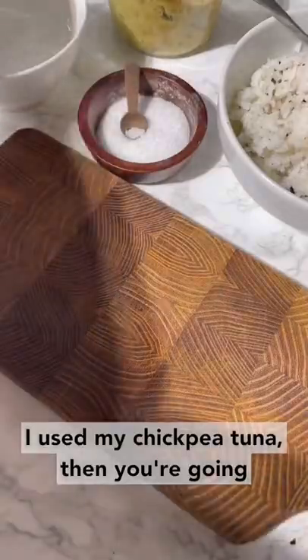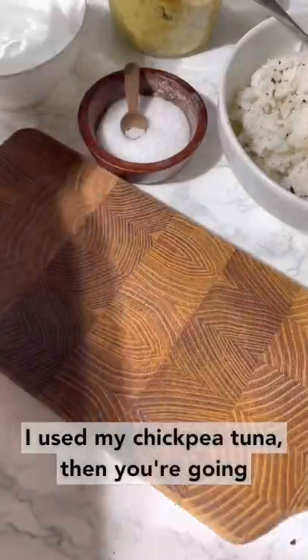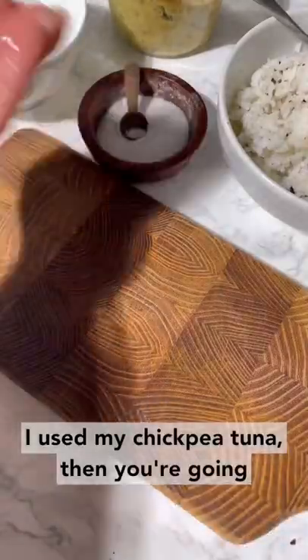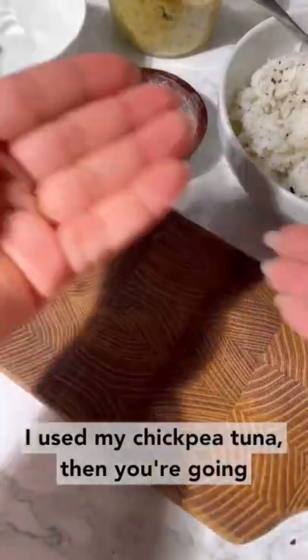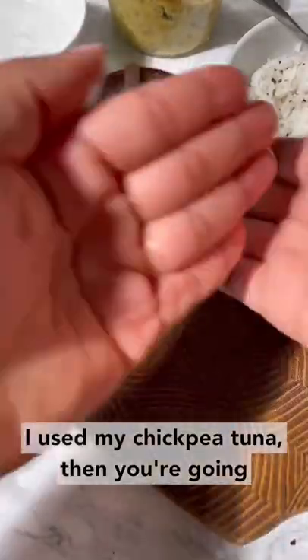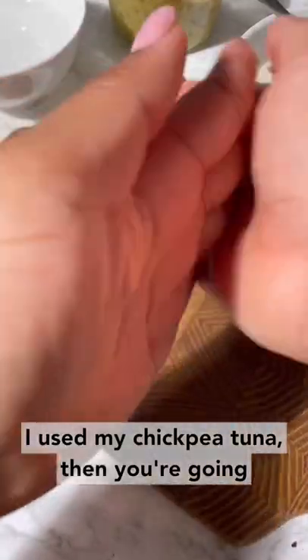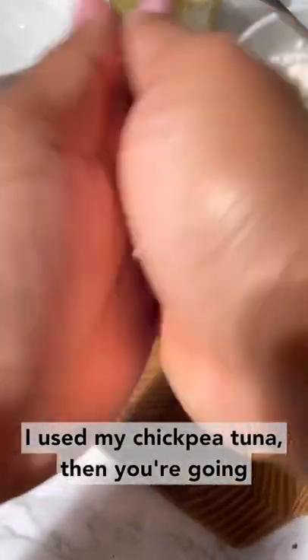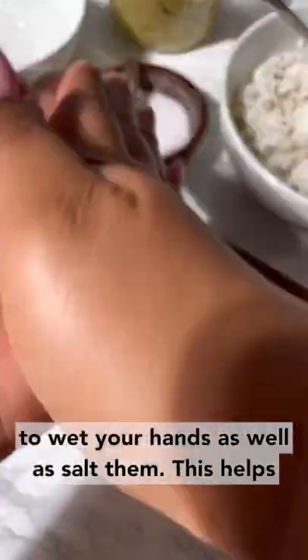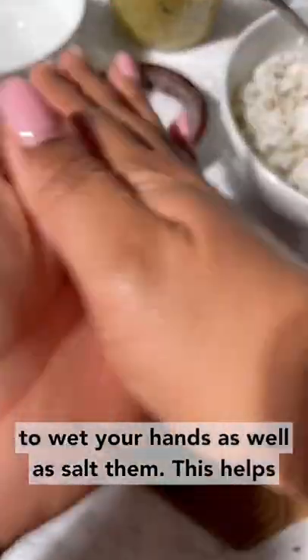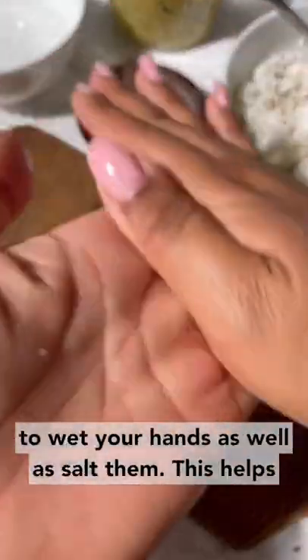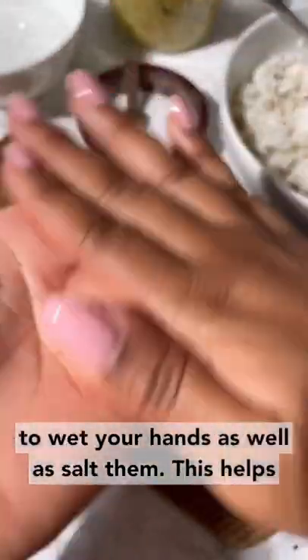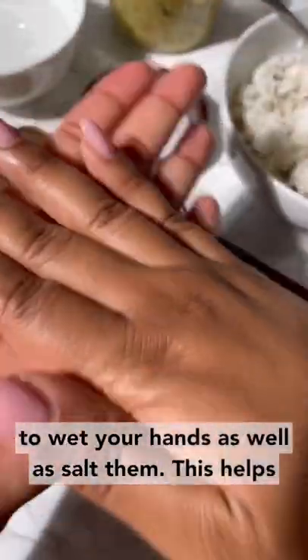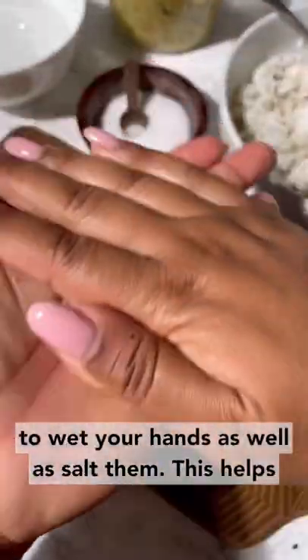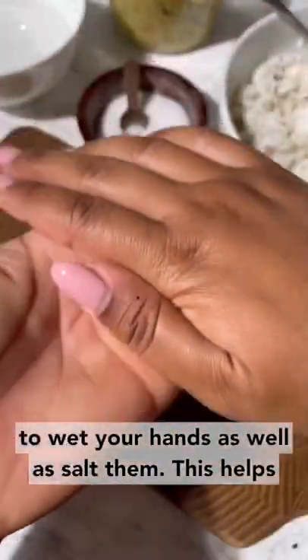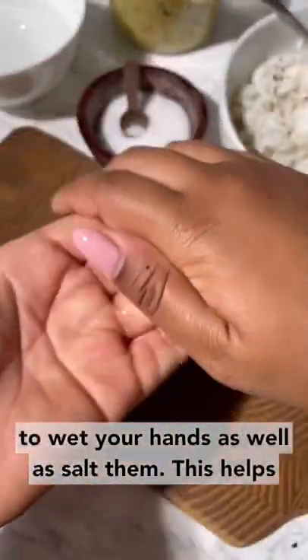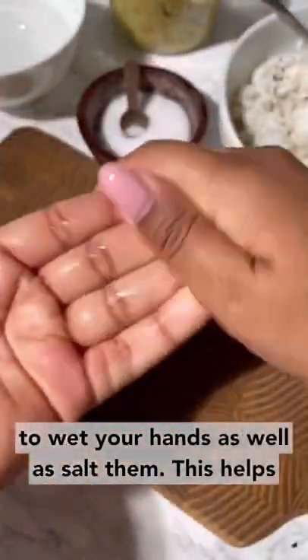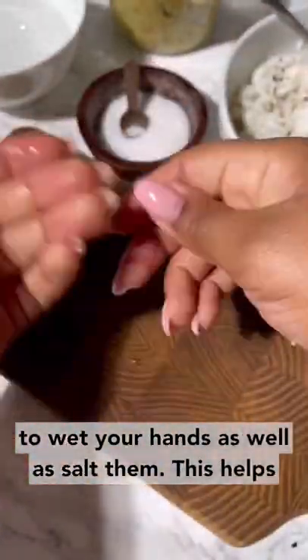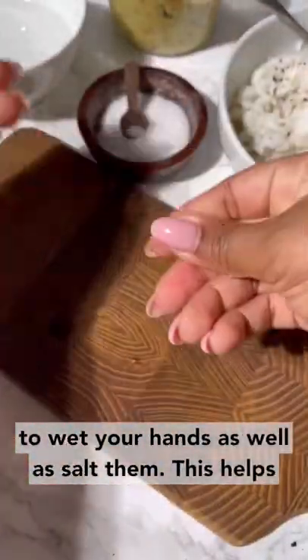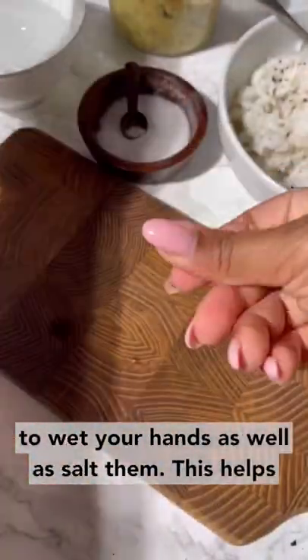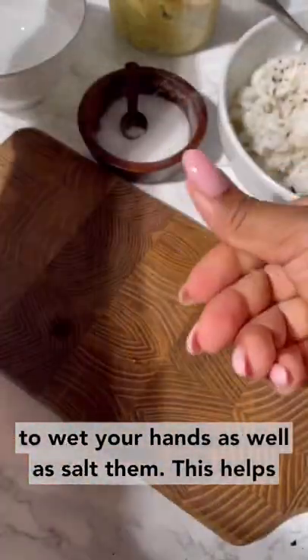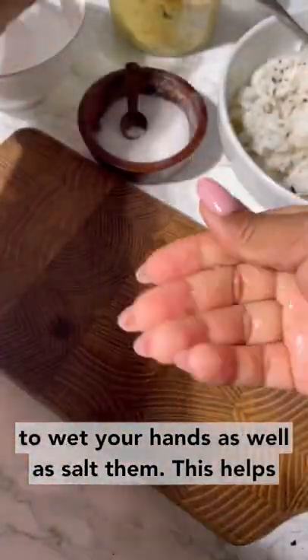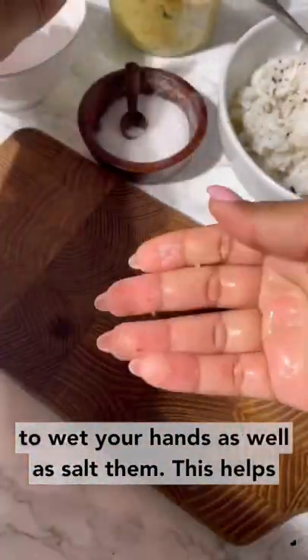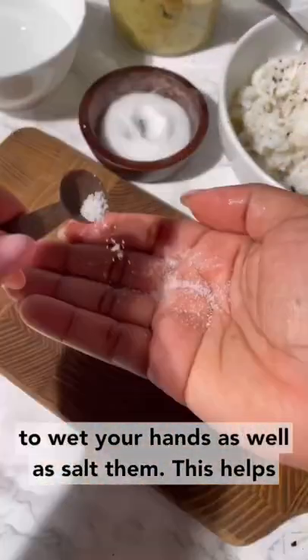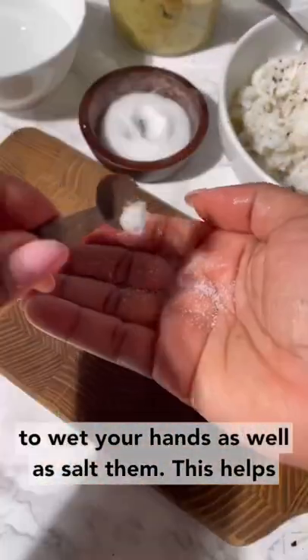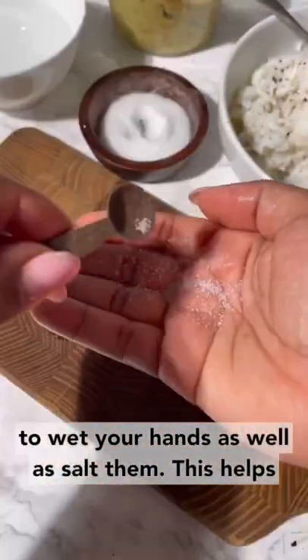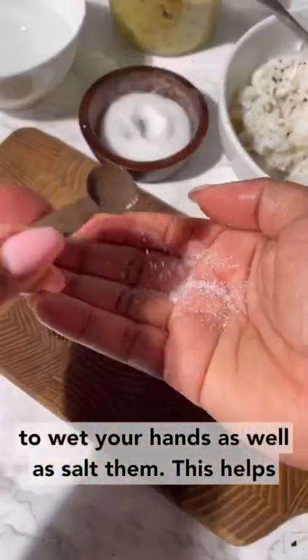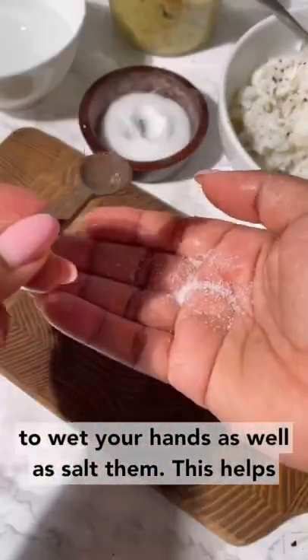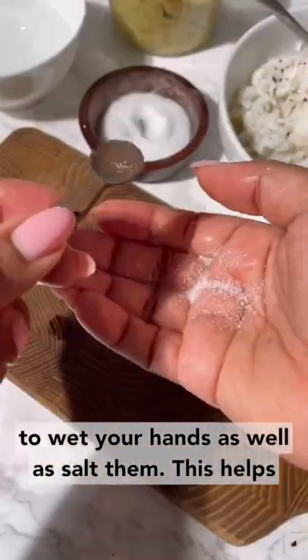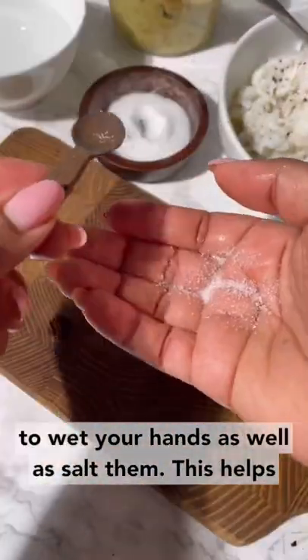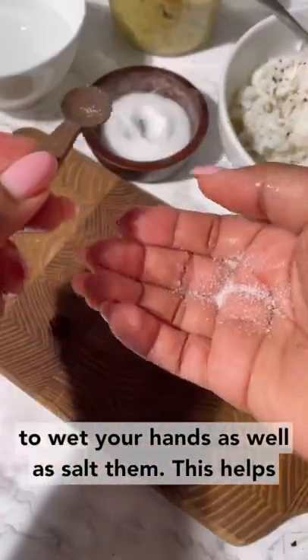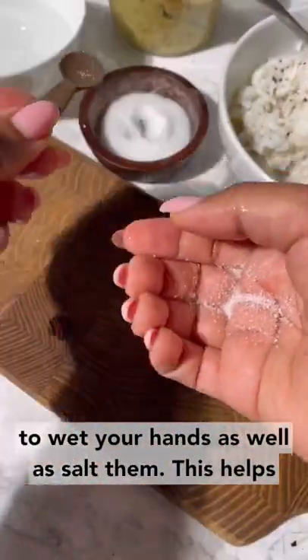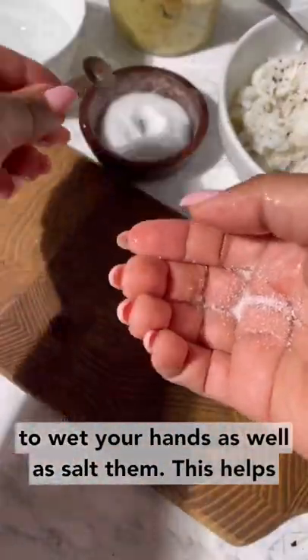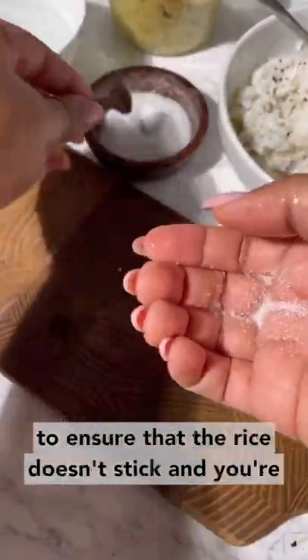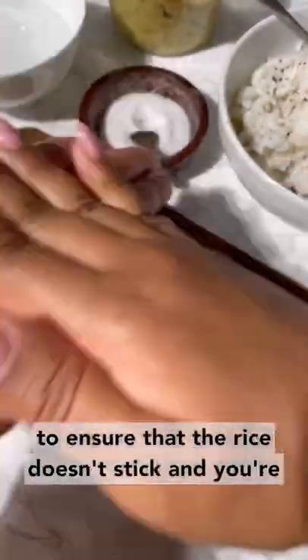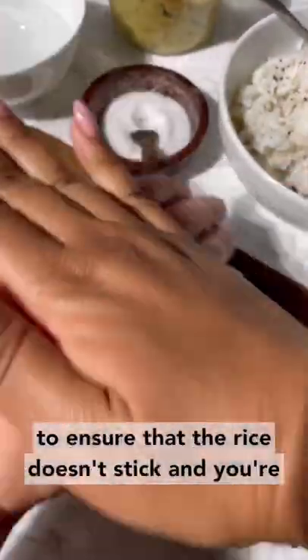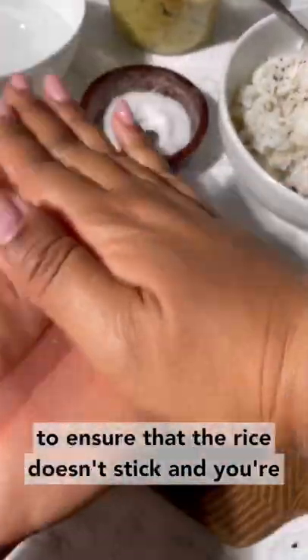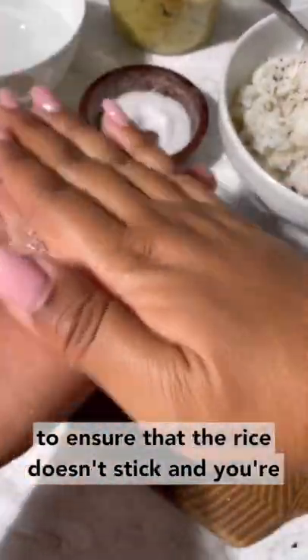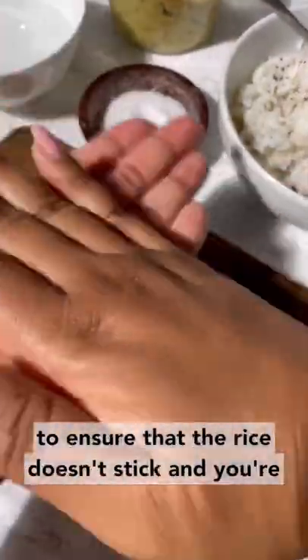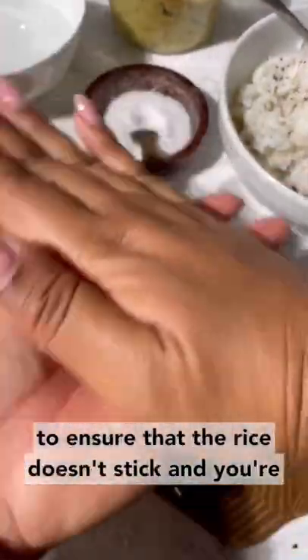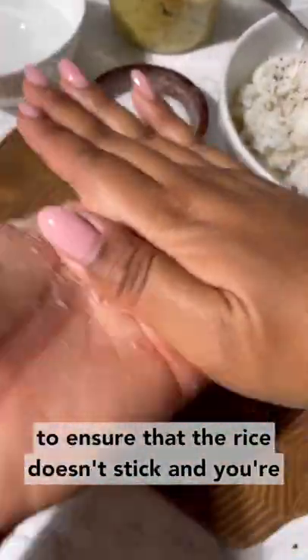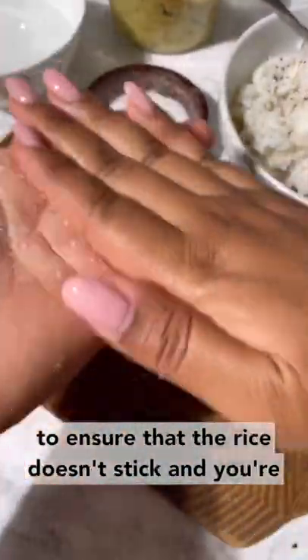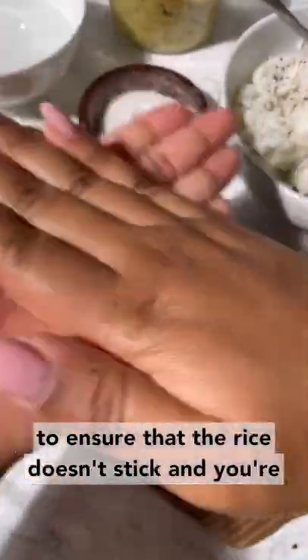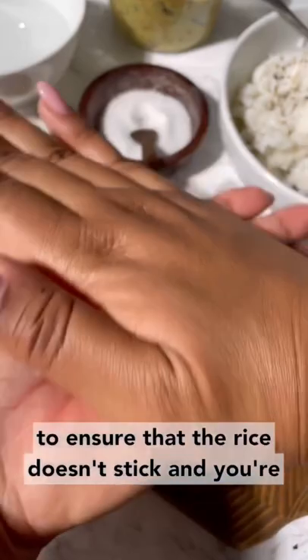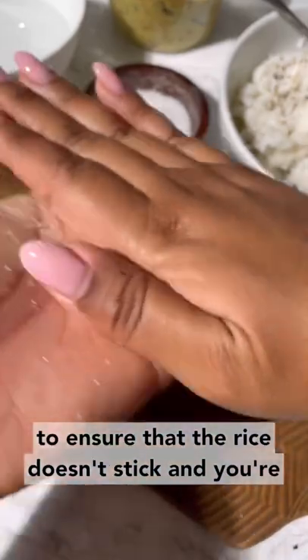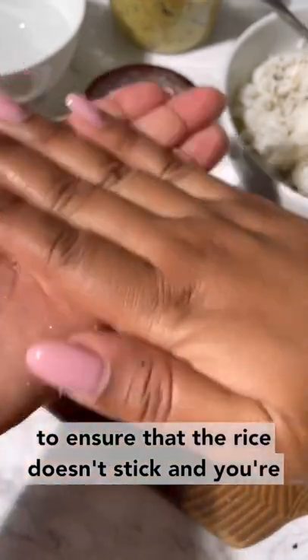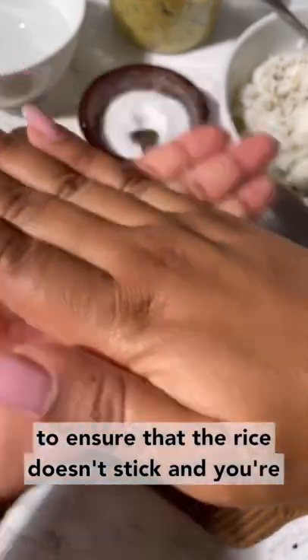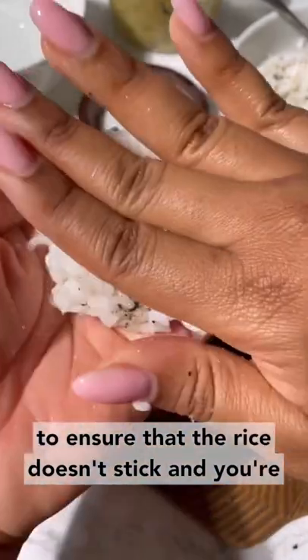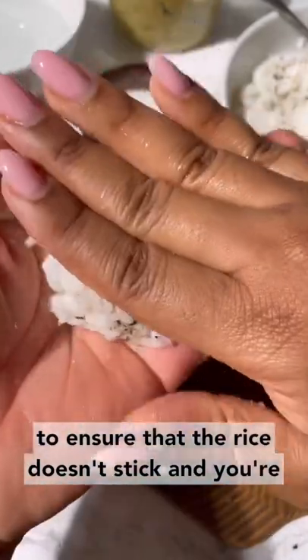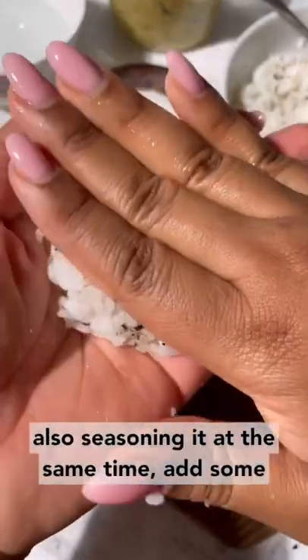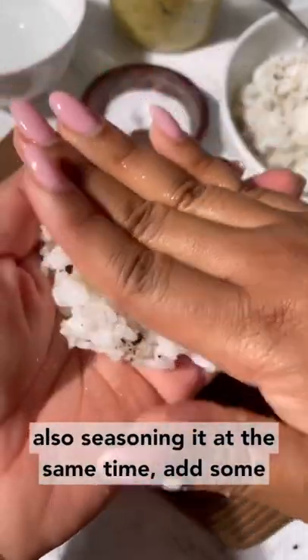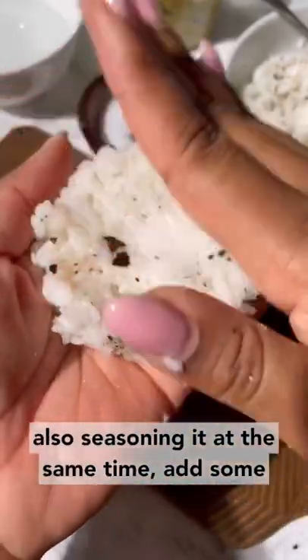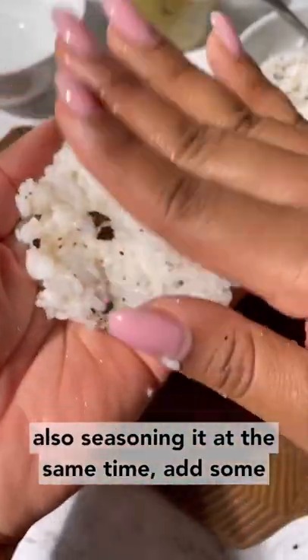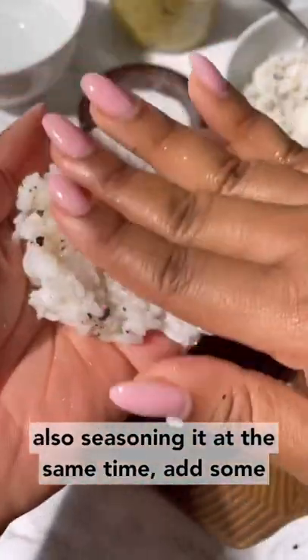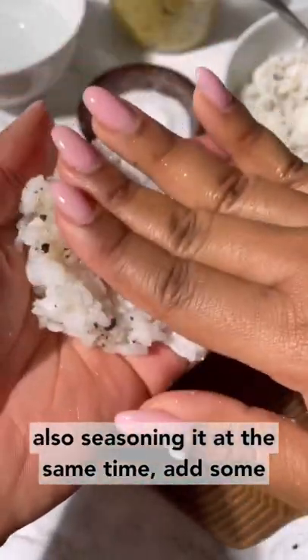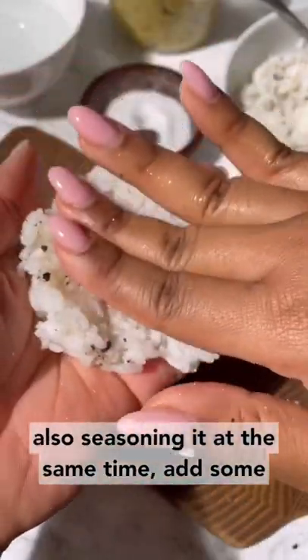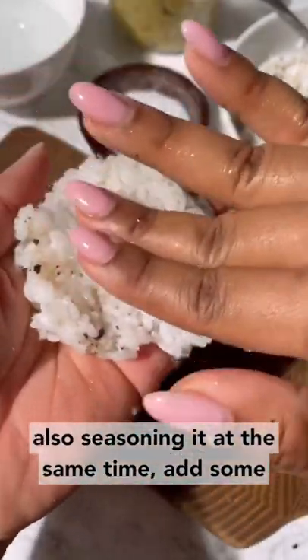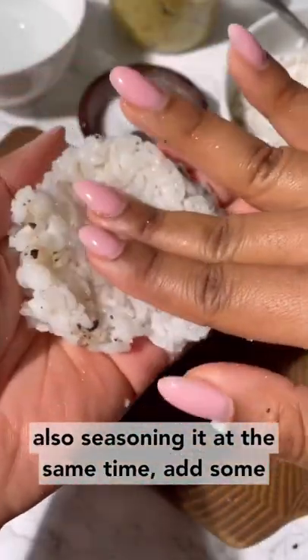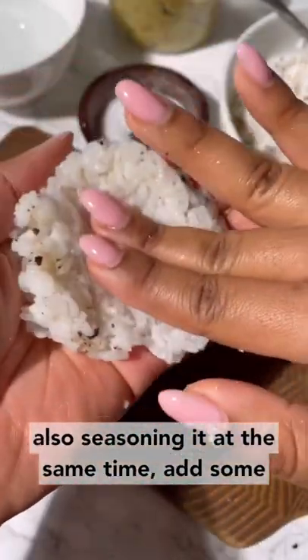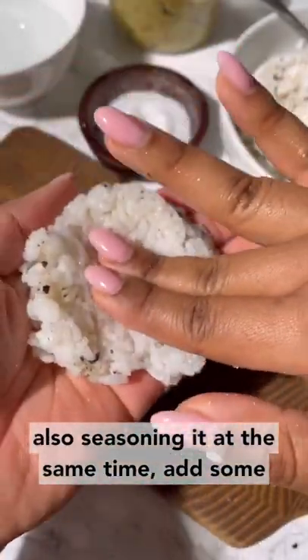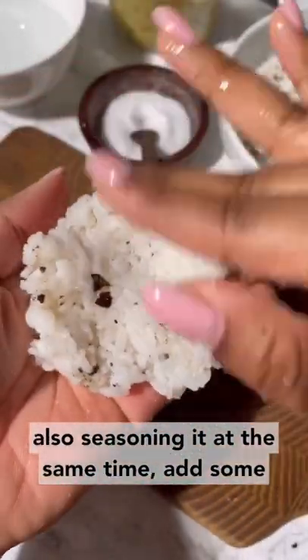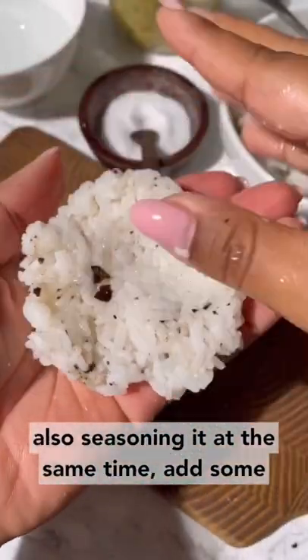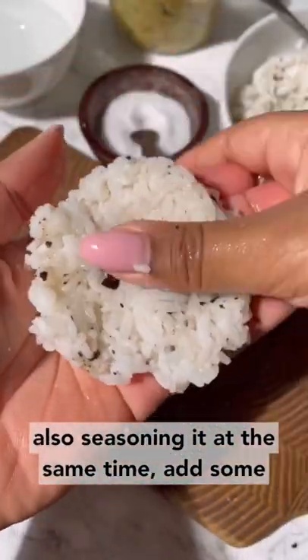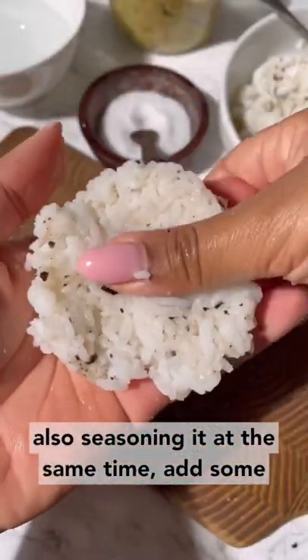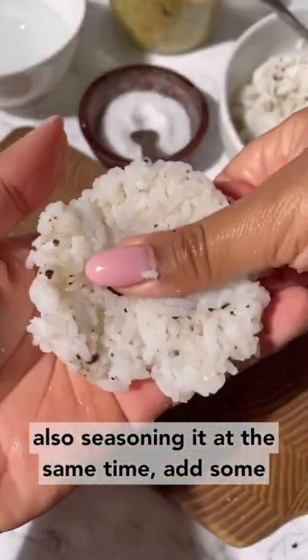Then you're going to wet your hands as well as salt them. This helps to ensure that the rice doesn't stick and you're also seasoning it at the same time.